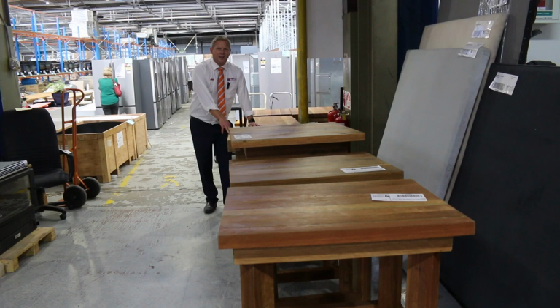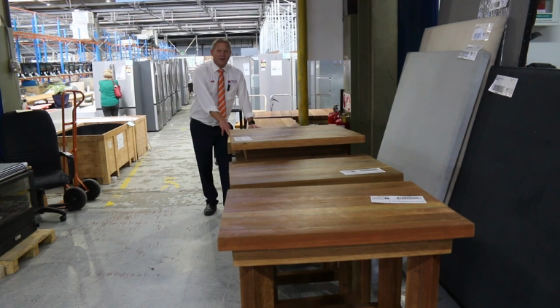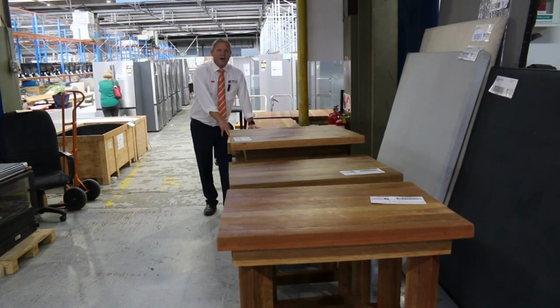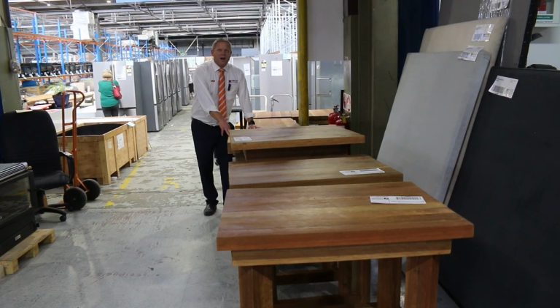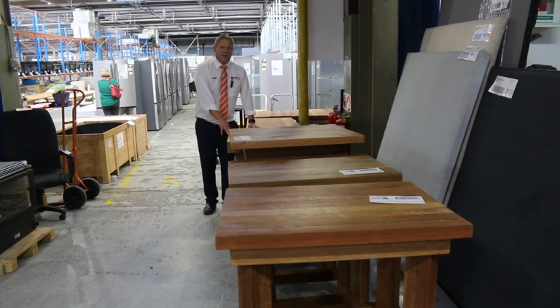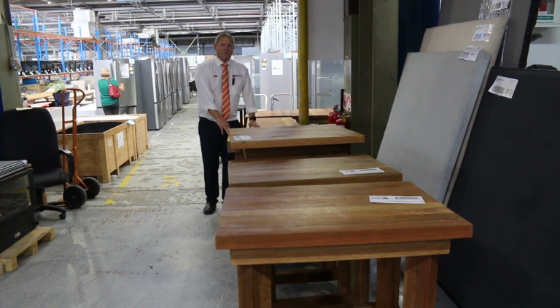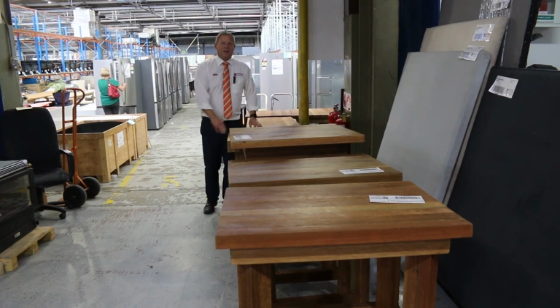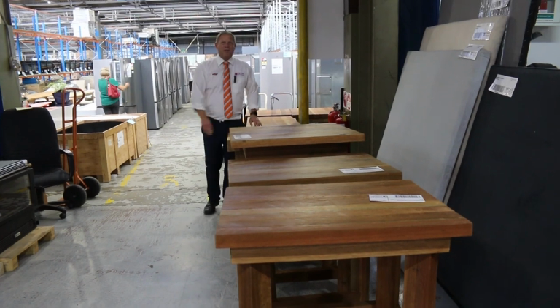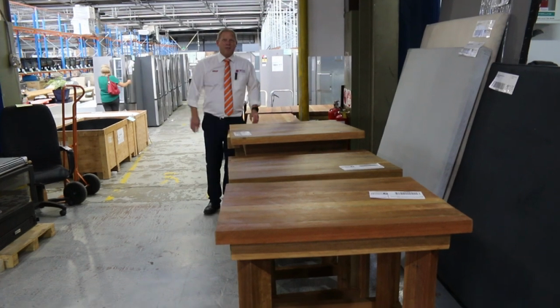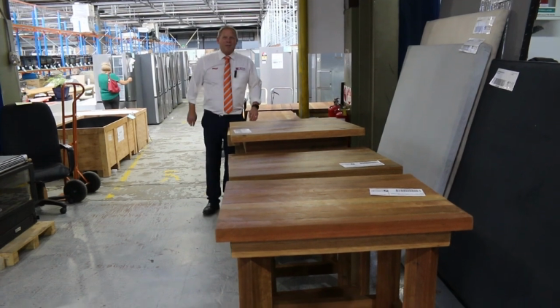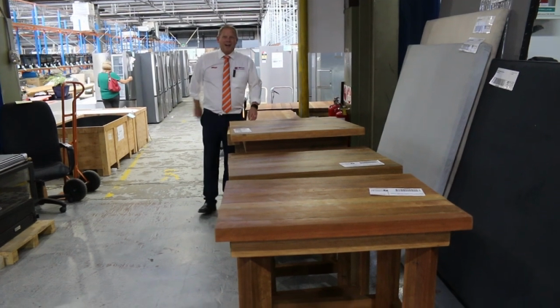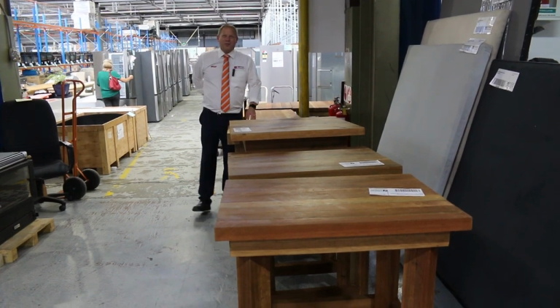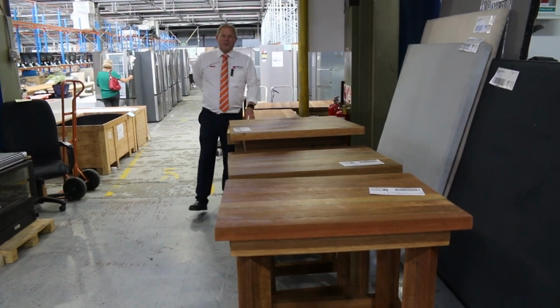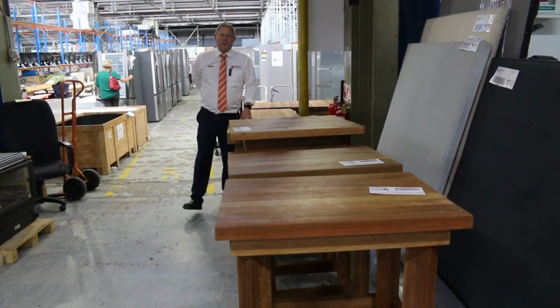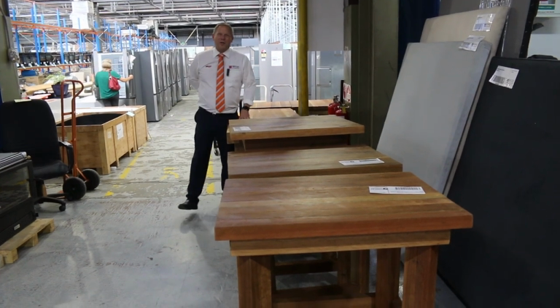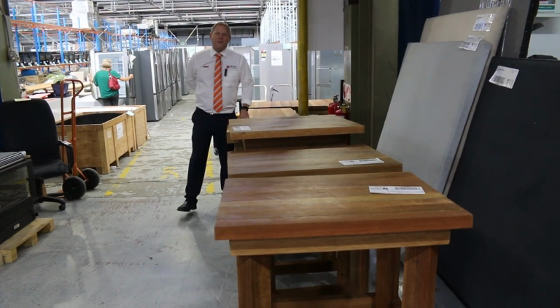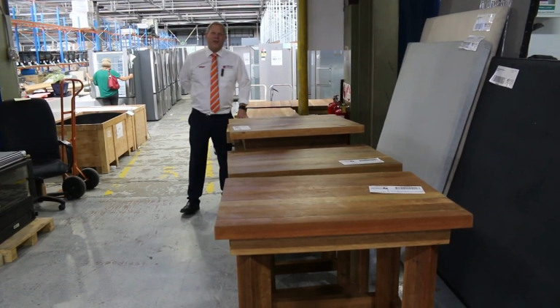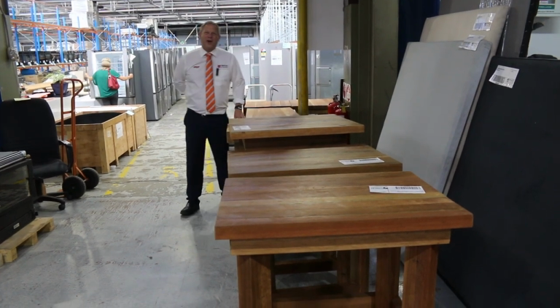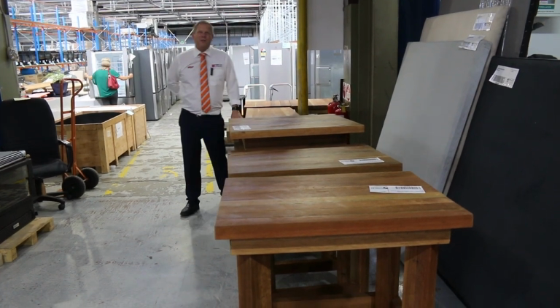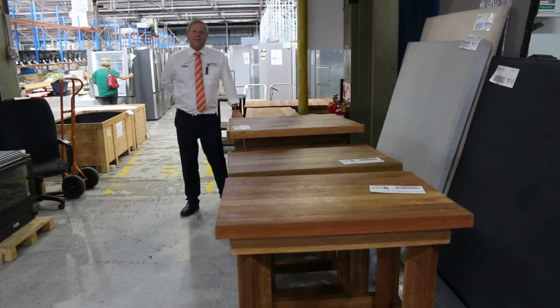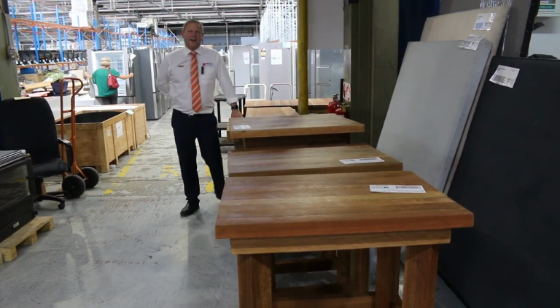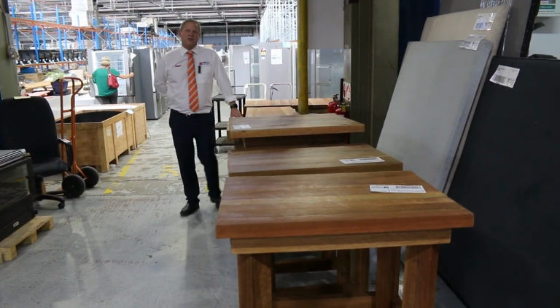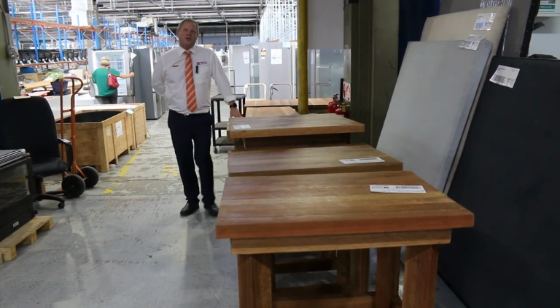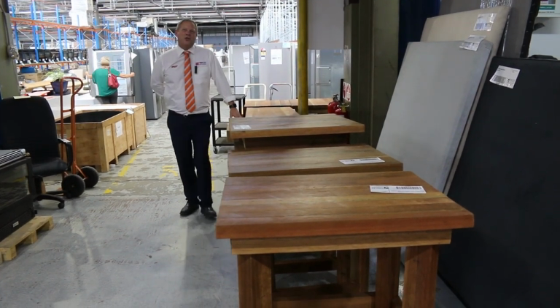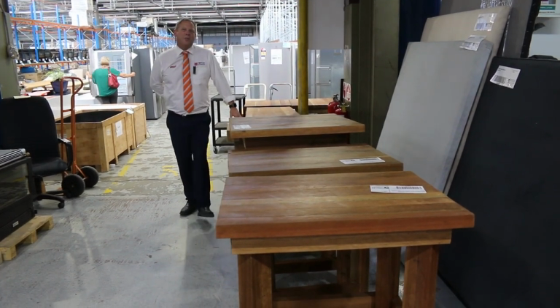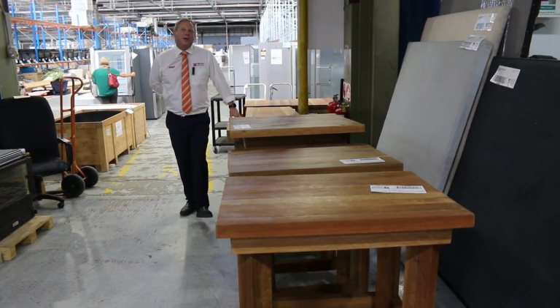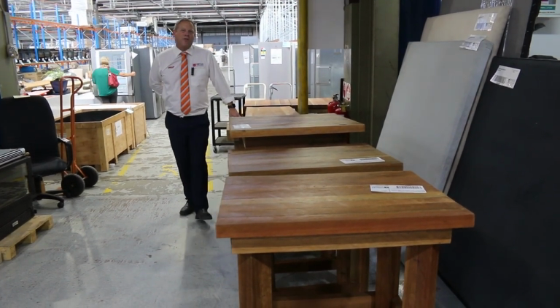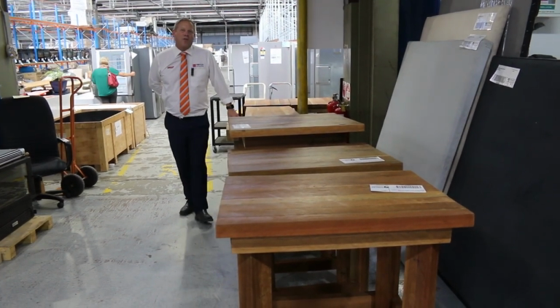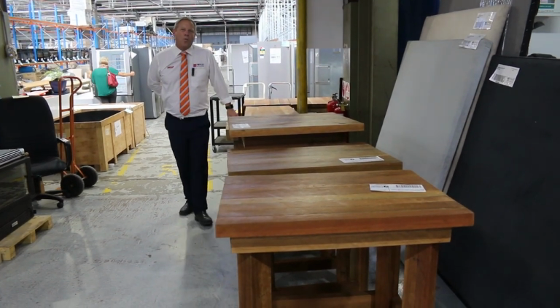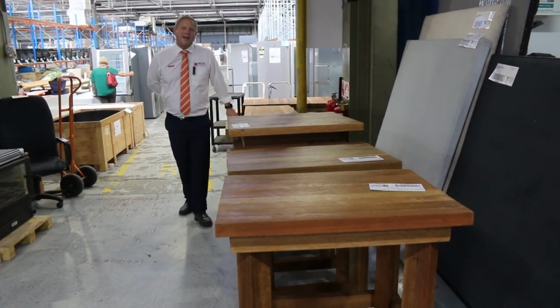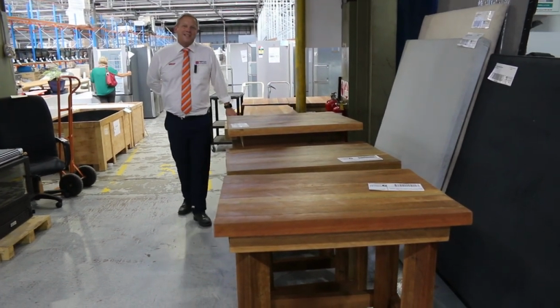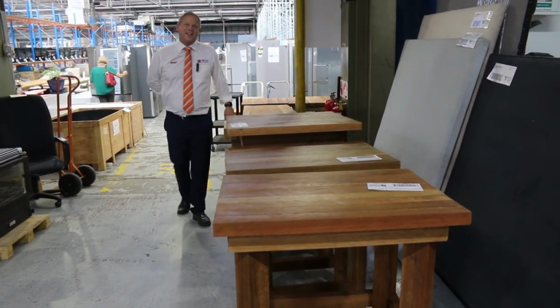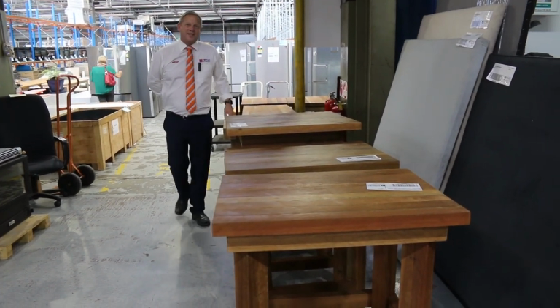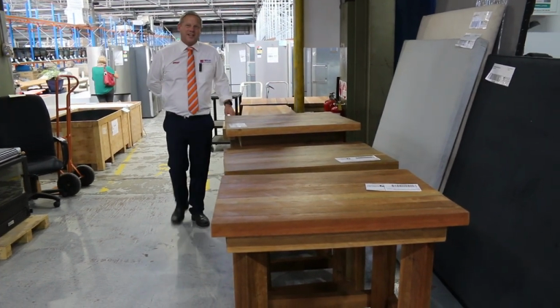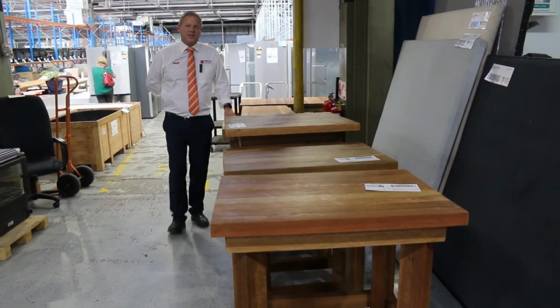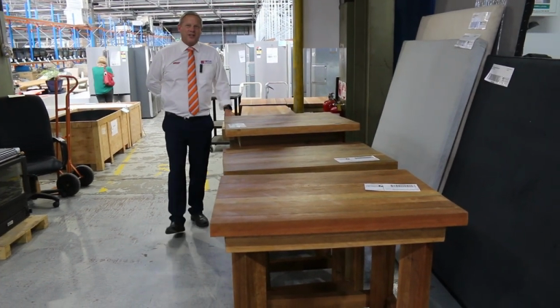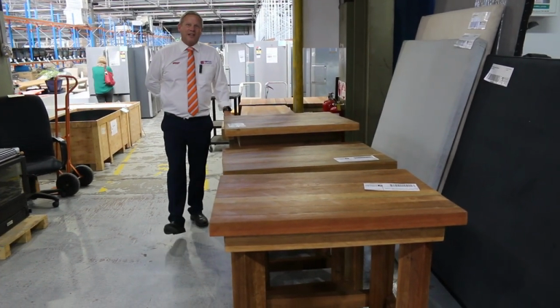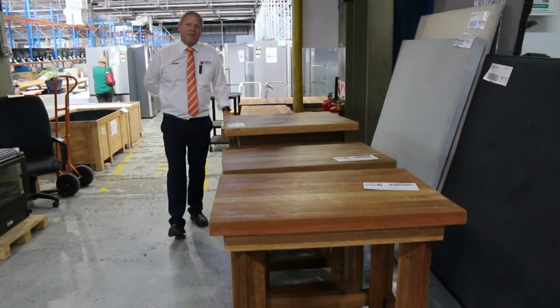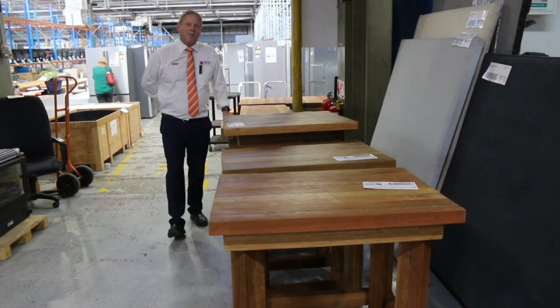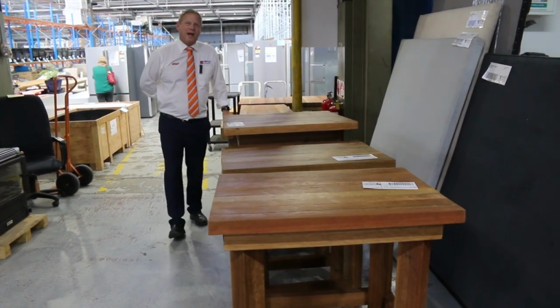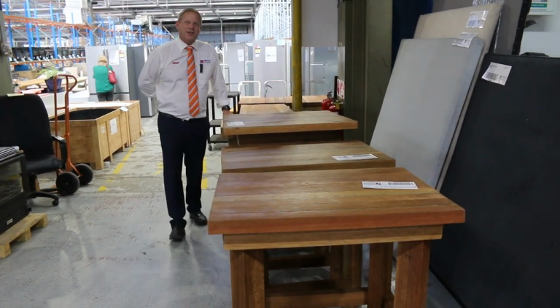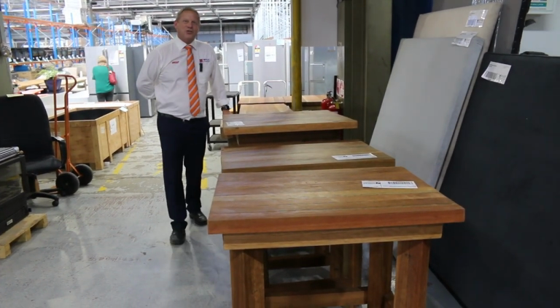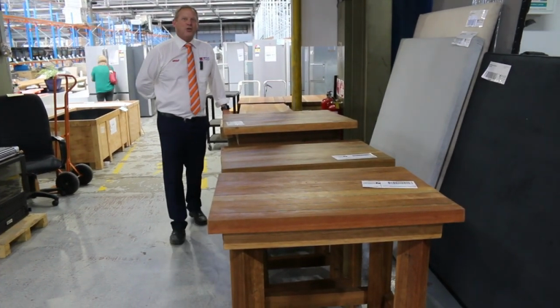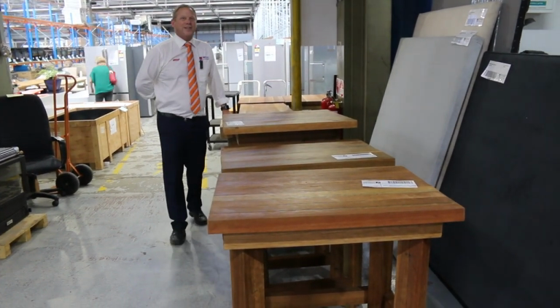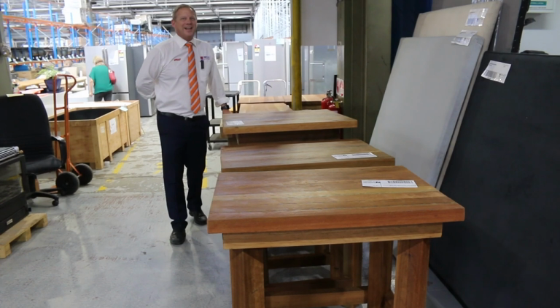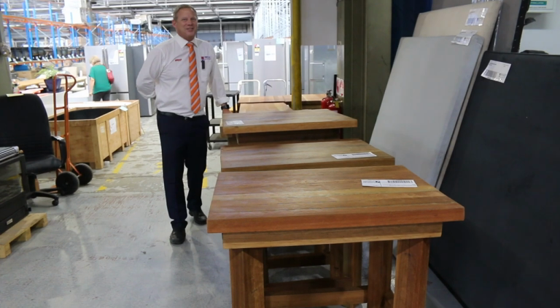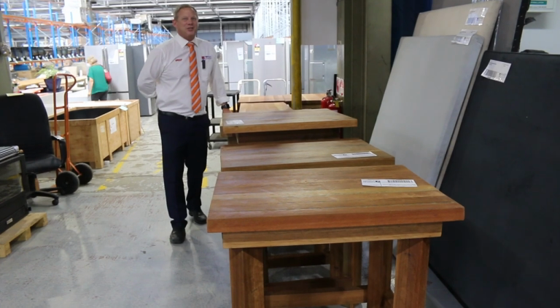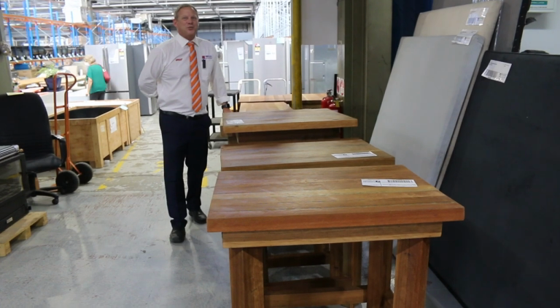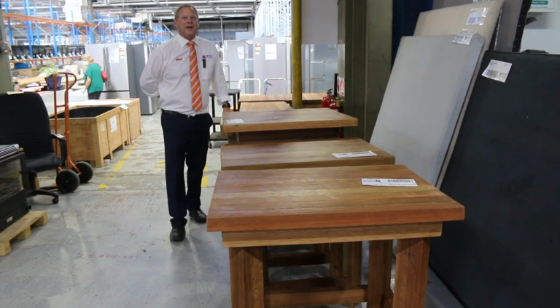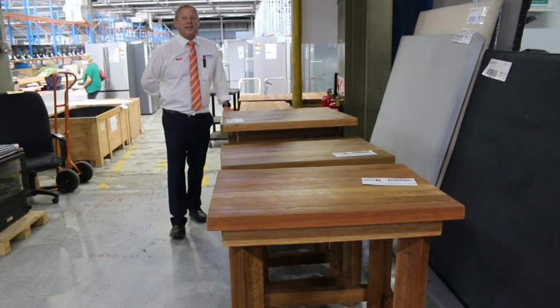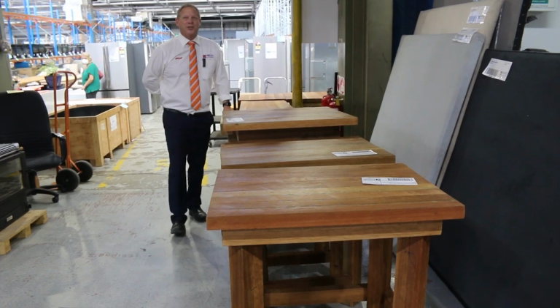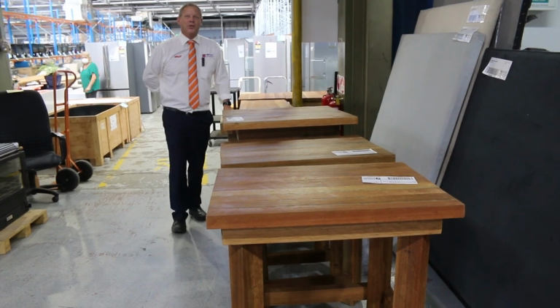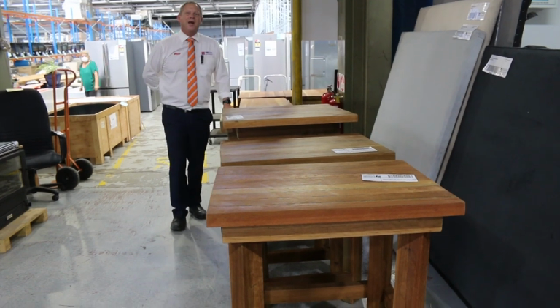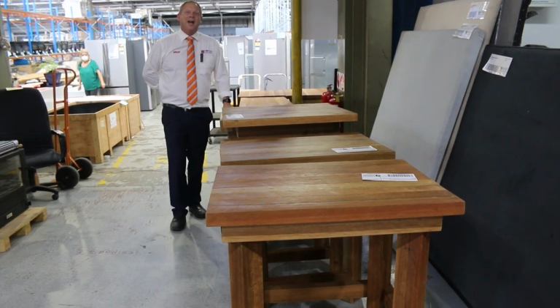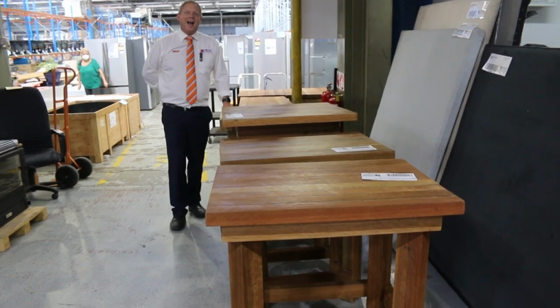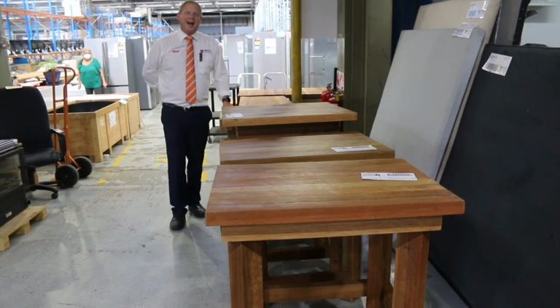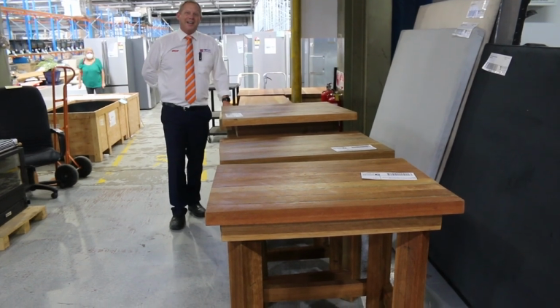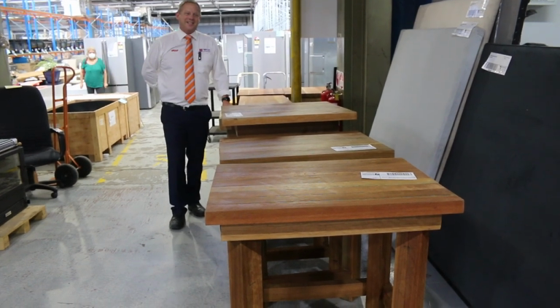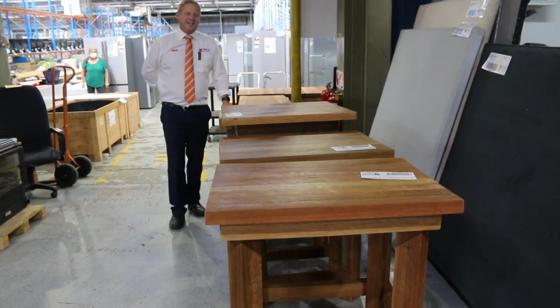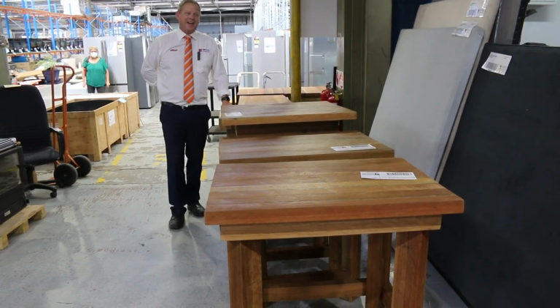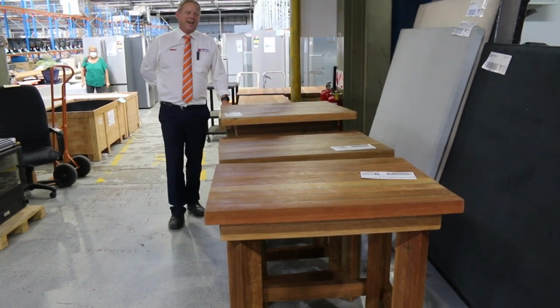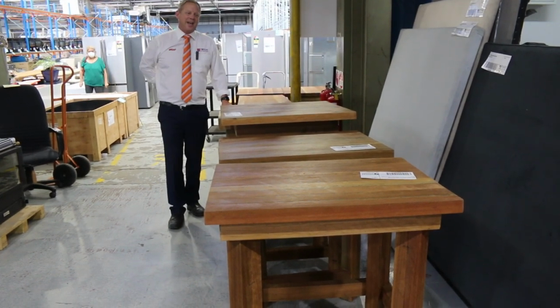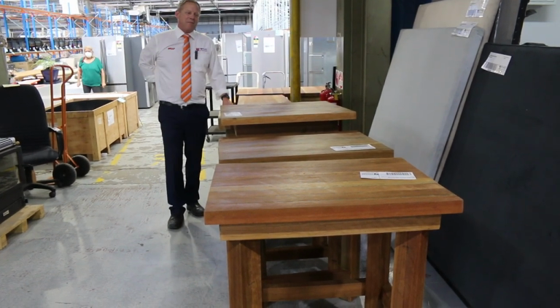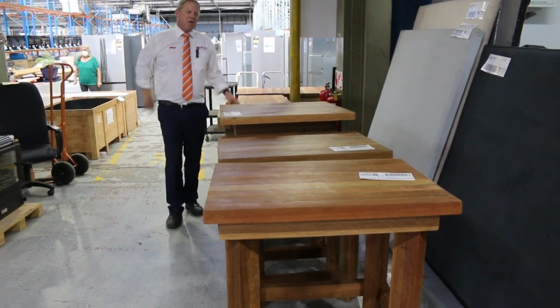Hi, I'm Liam from Fowles and welcome to the Home Renovators Auction Preview for Wednesday the 16th of March 2022 at 10am.